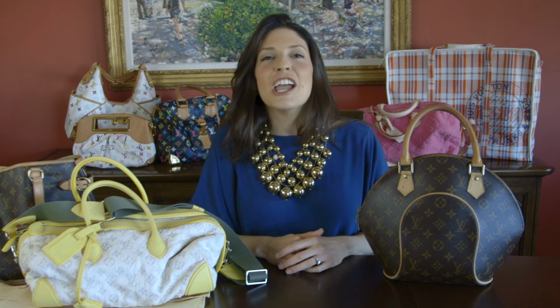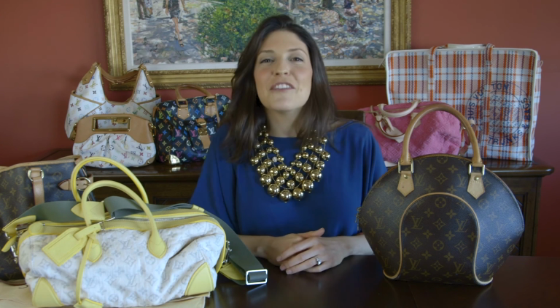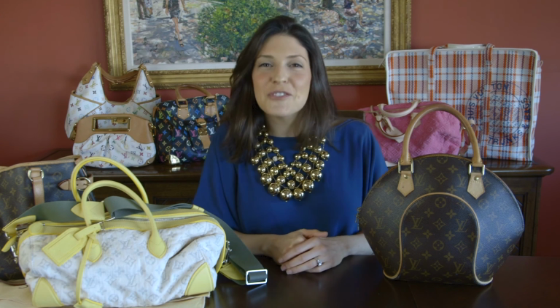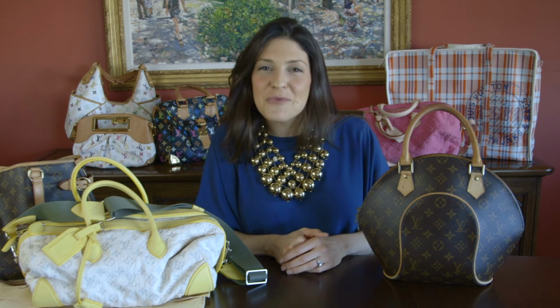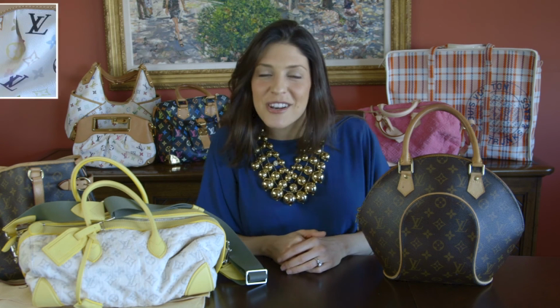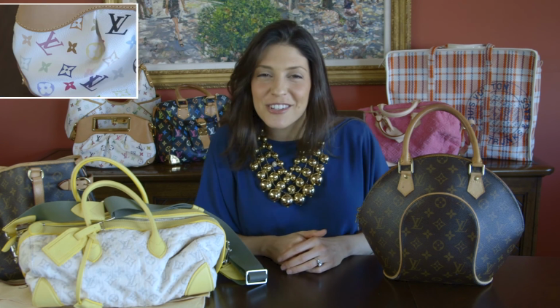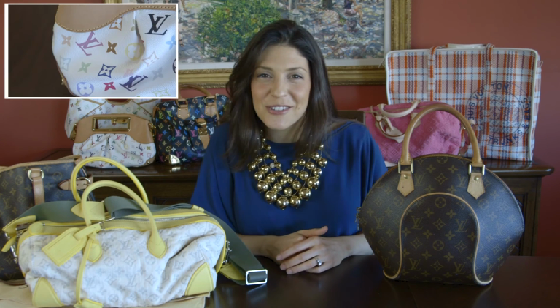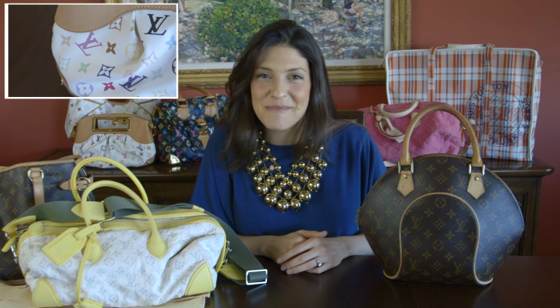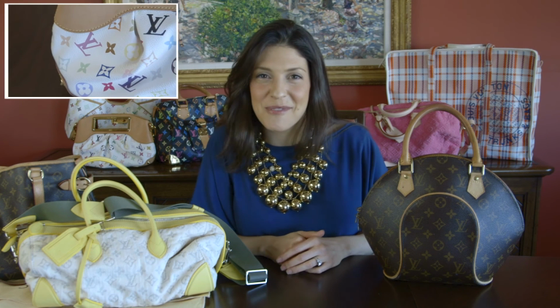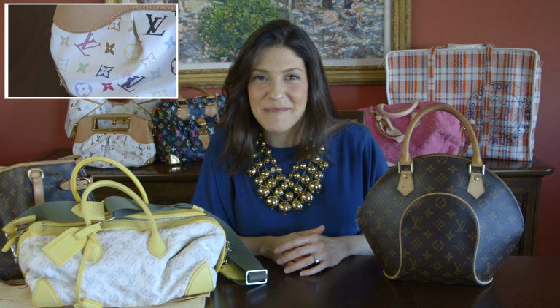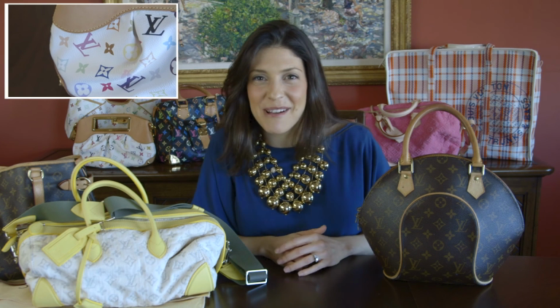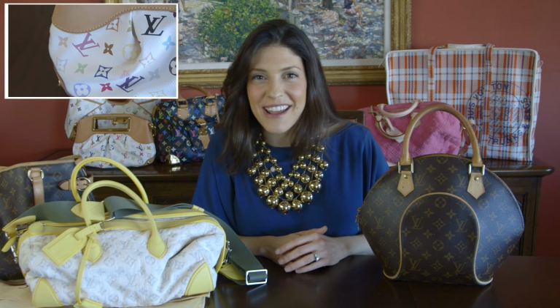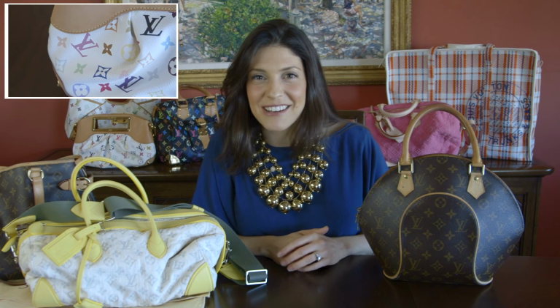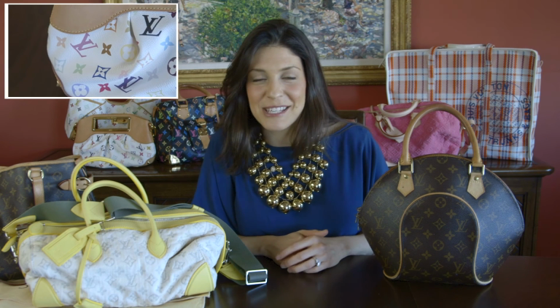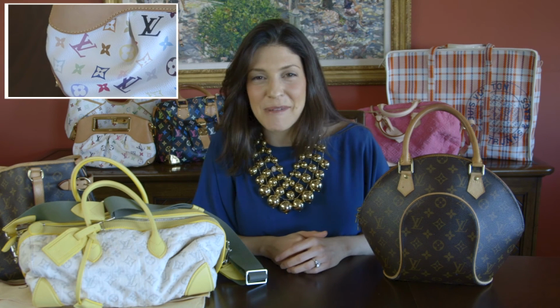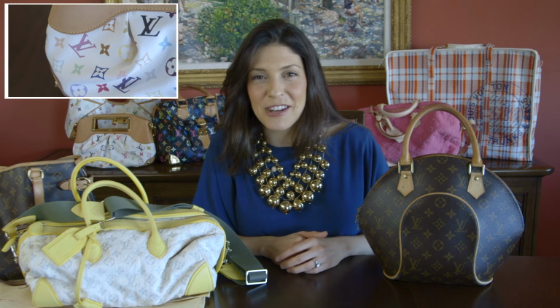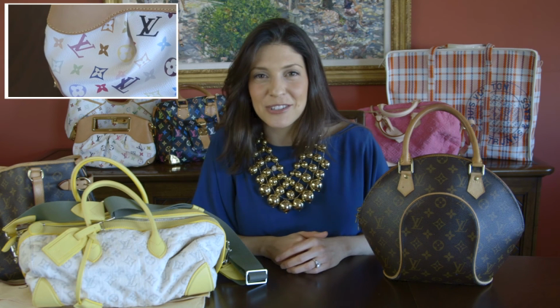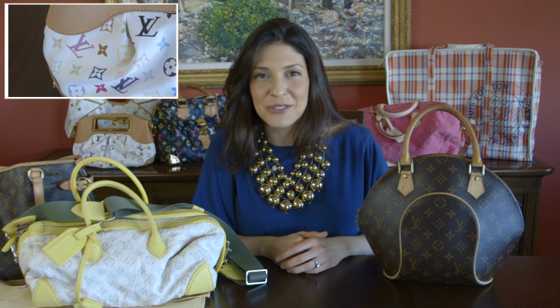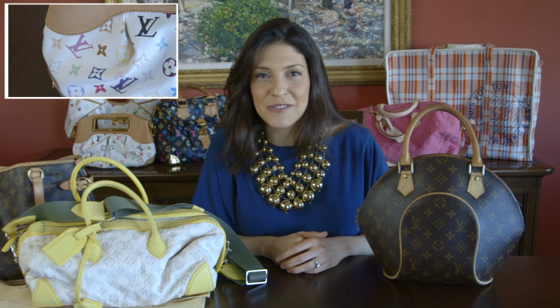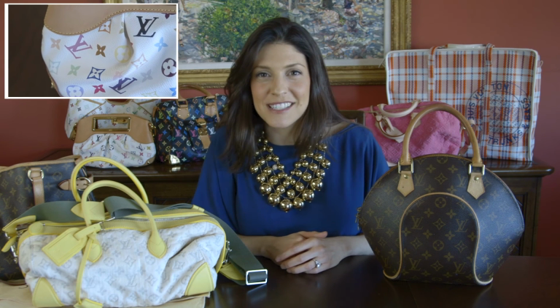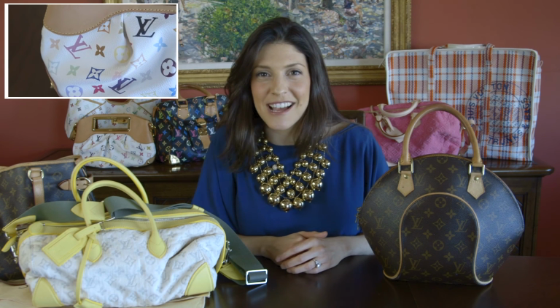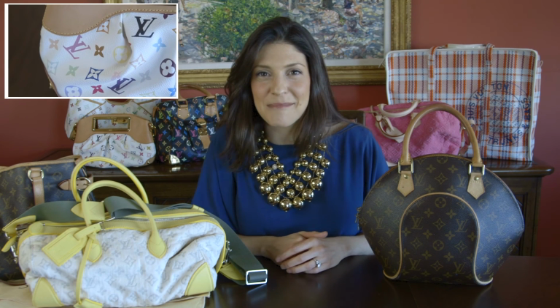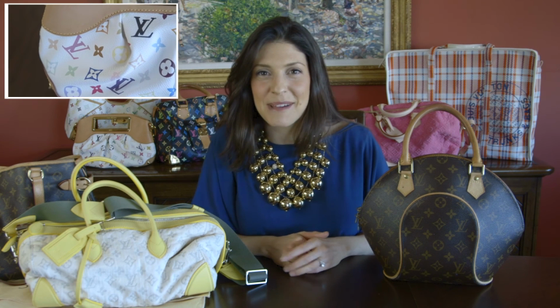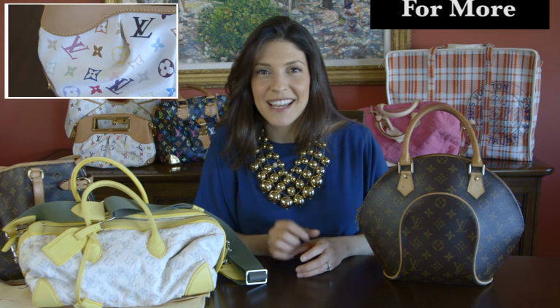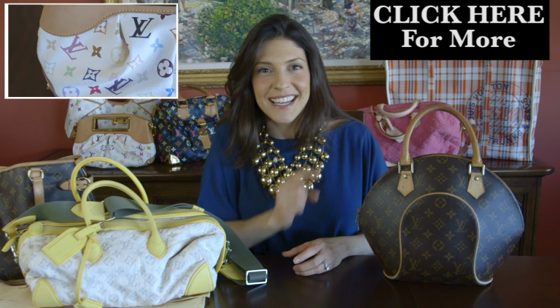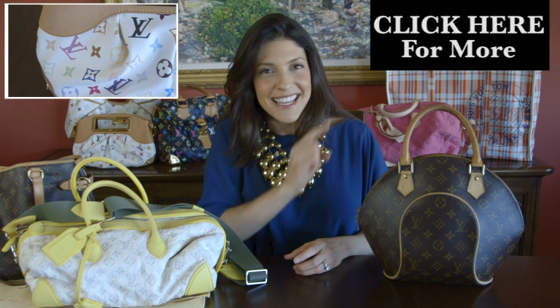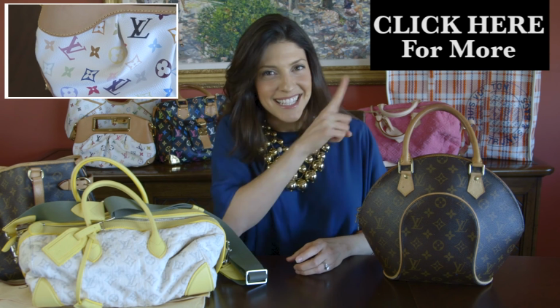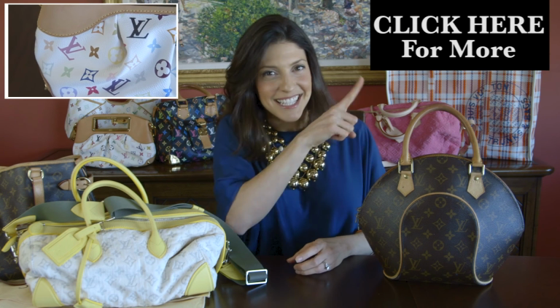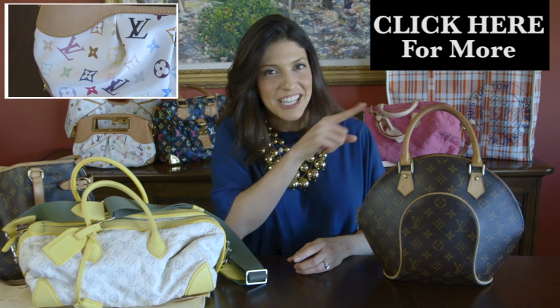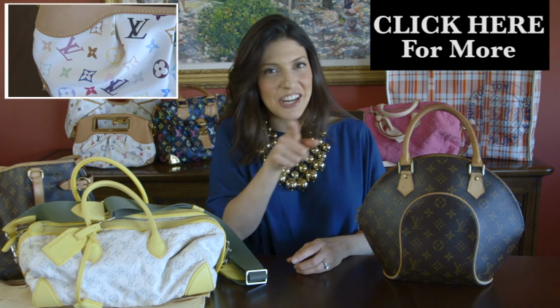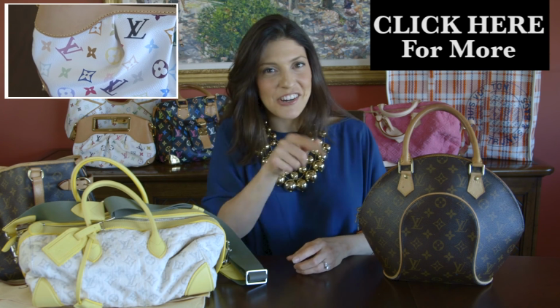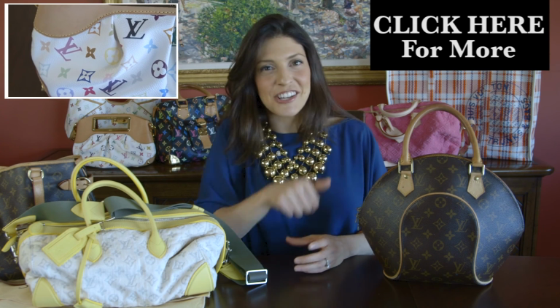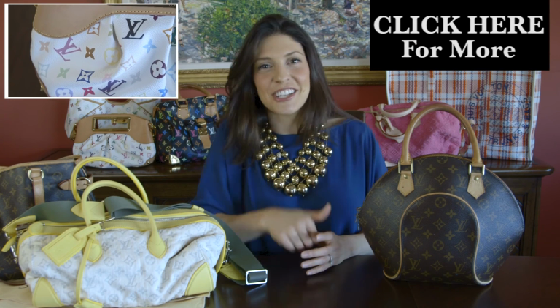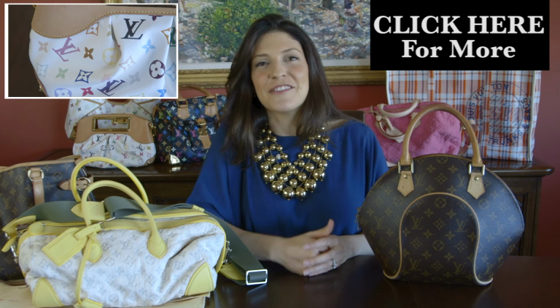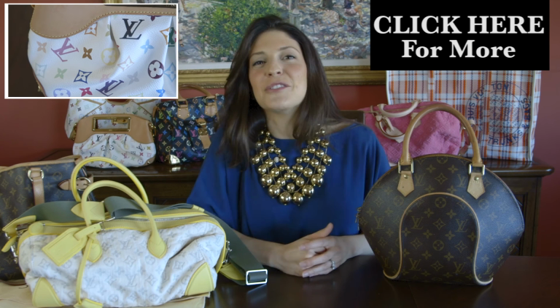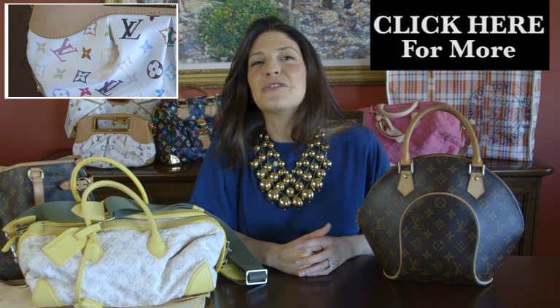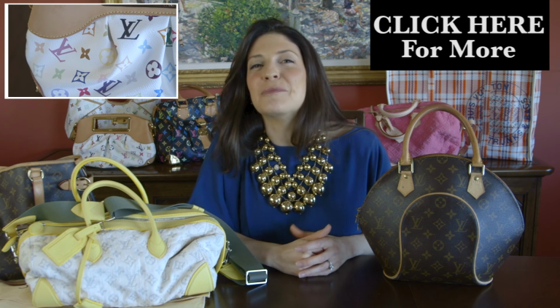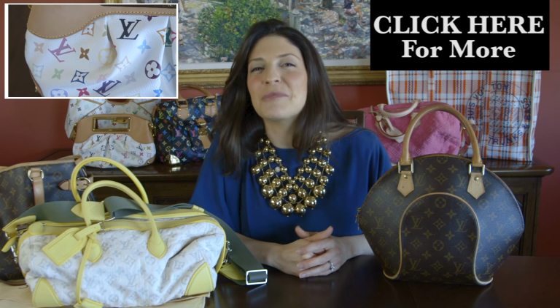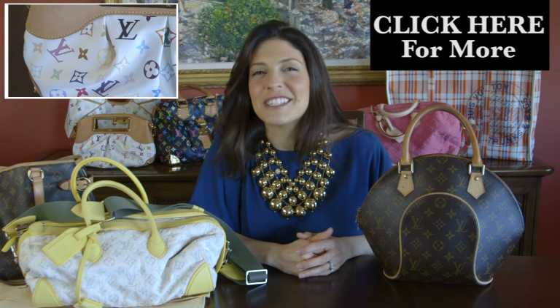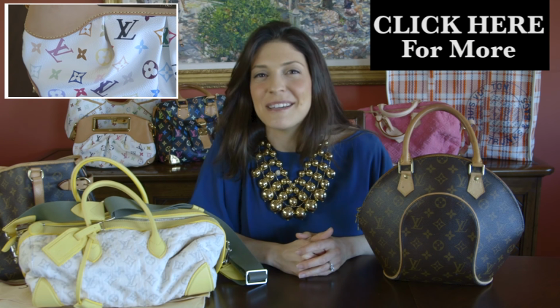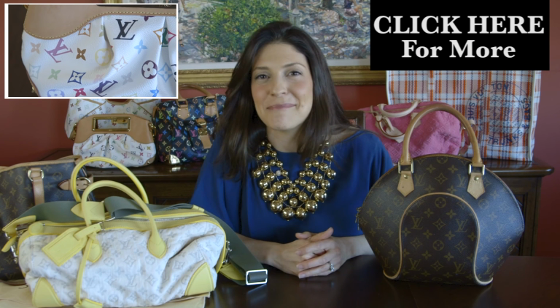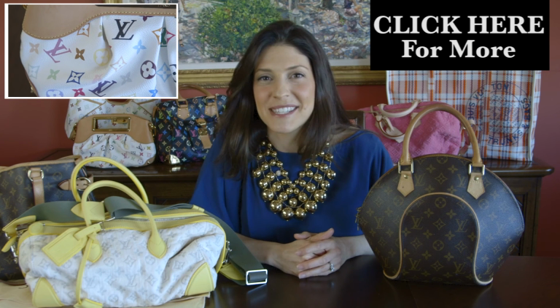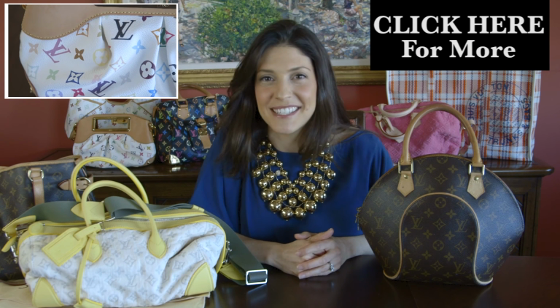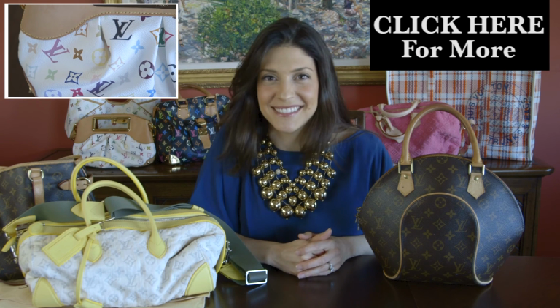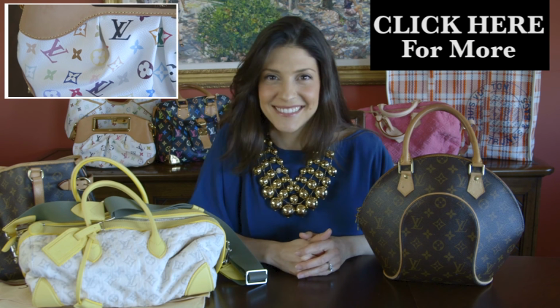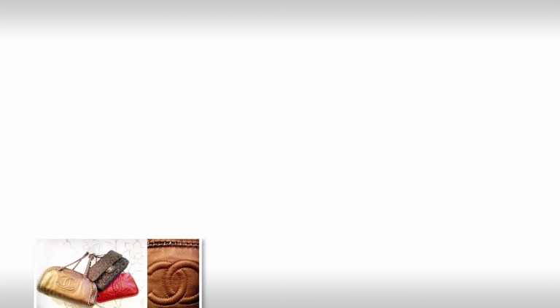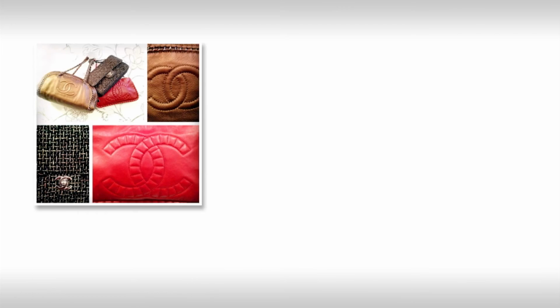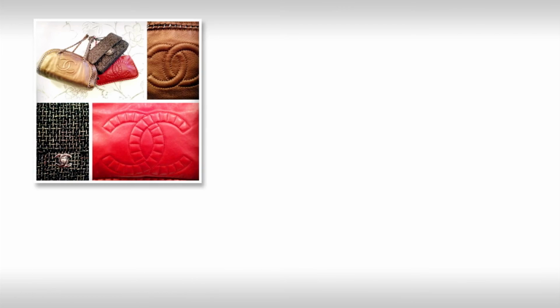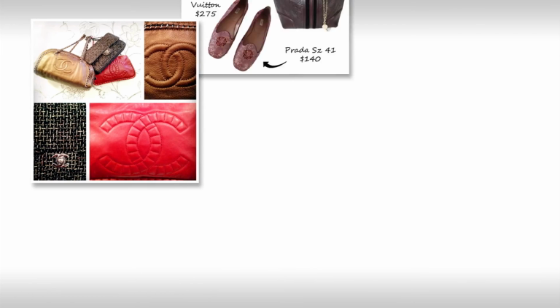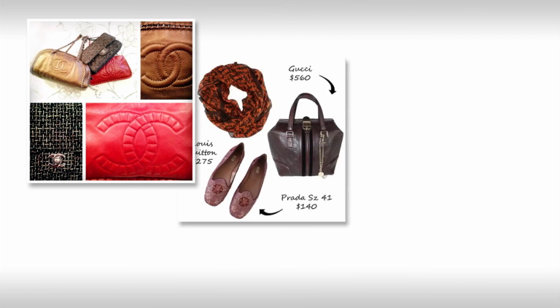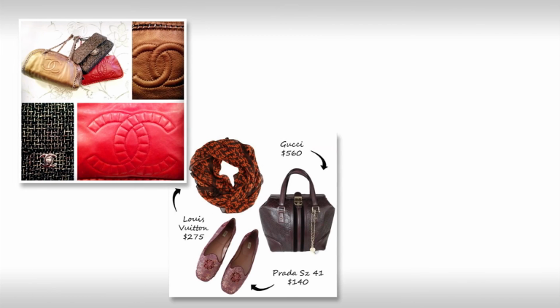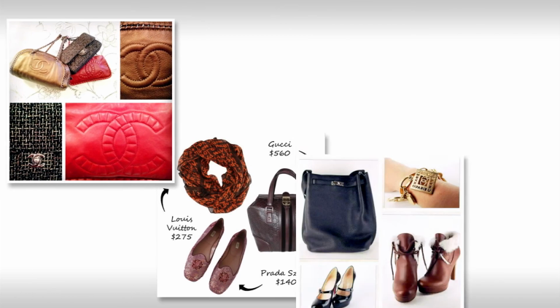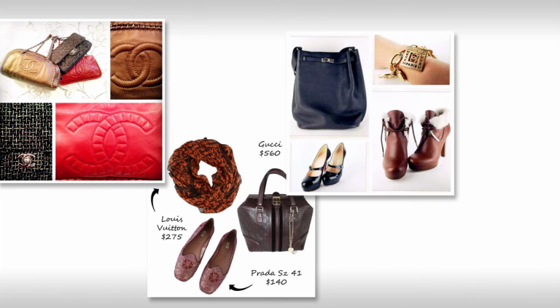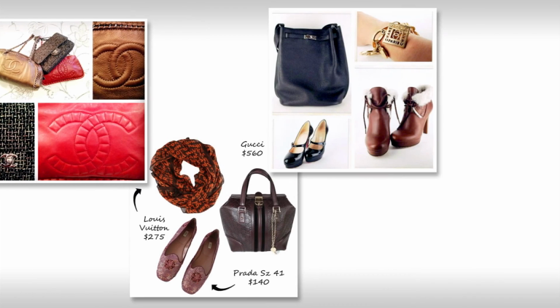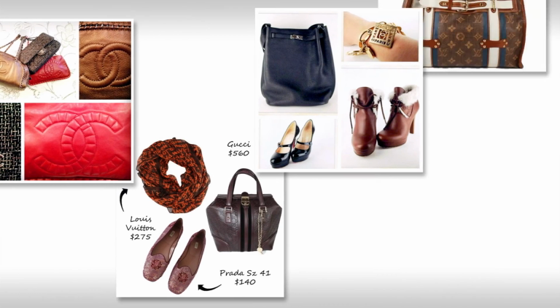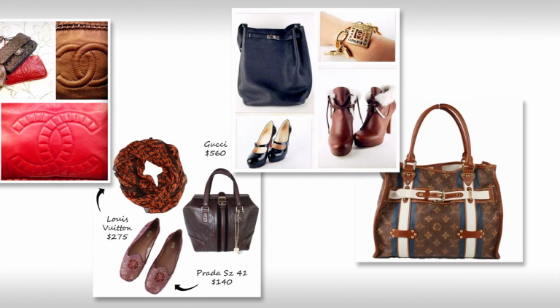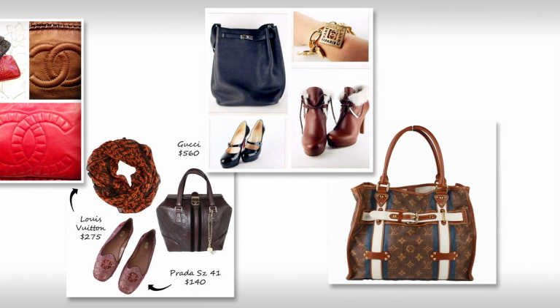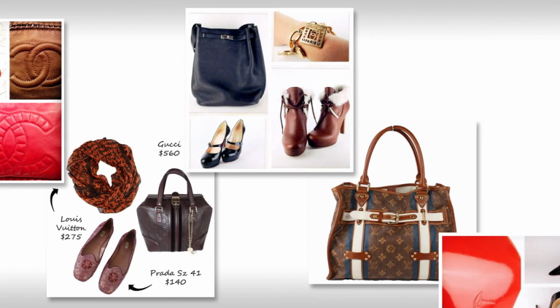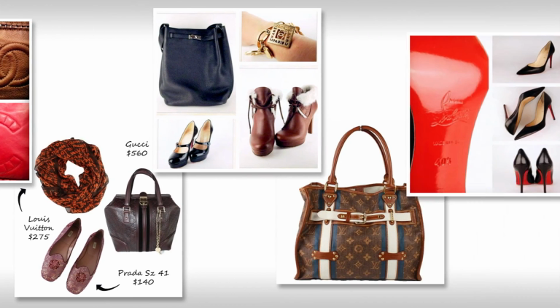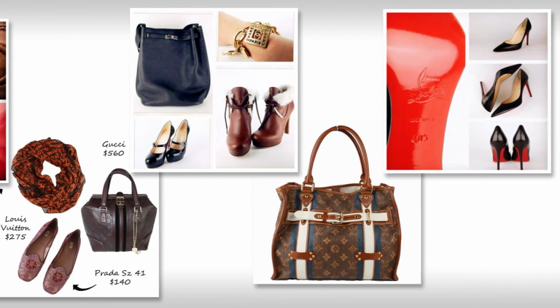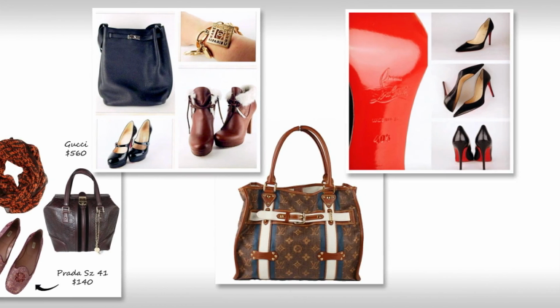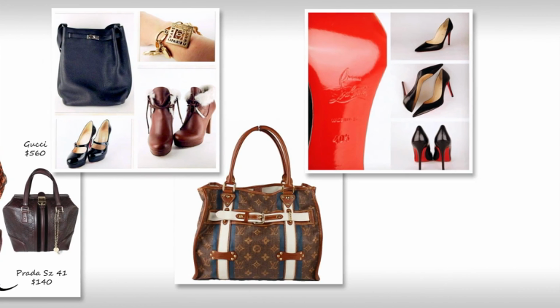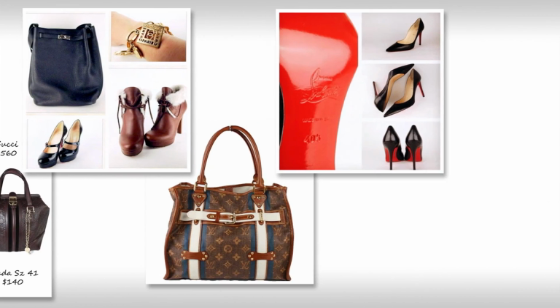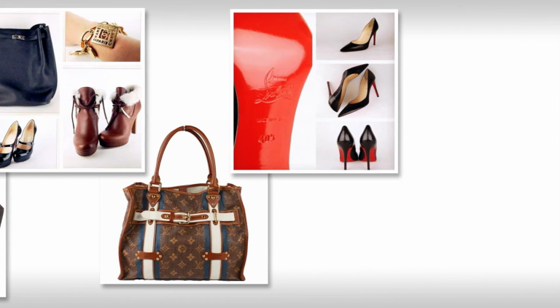If you want to learn more about how to spot a Louis Vuitton bag, click here and I'll give you a few more tips.